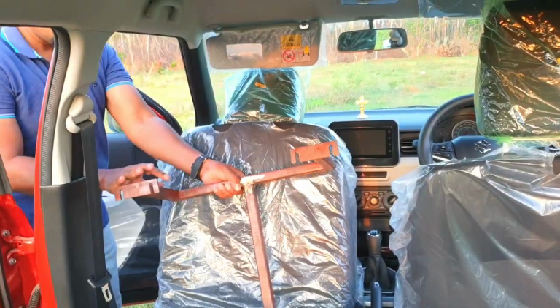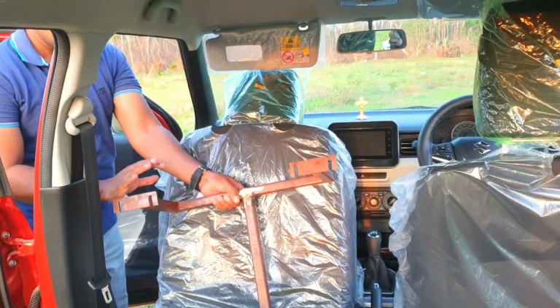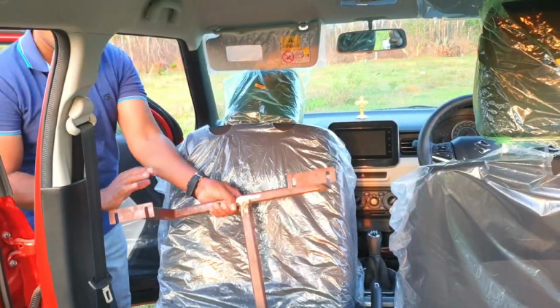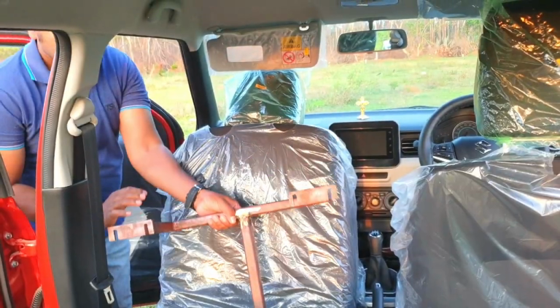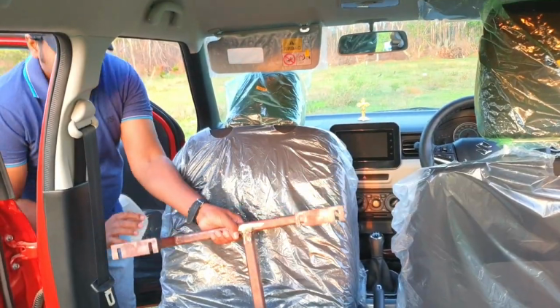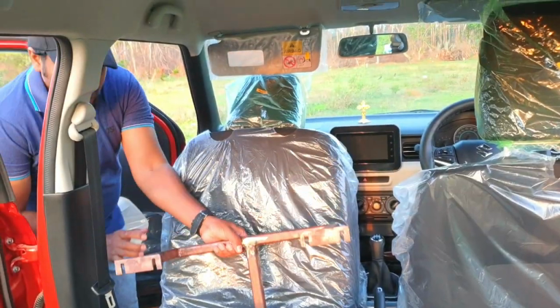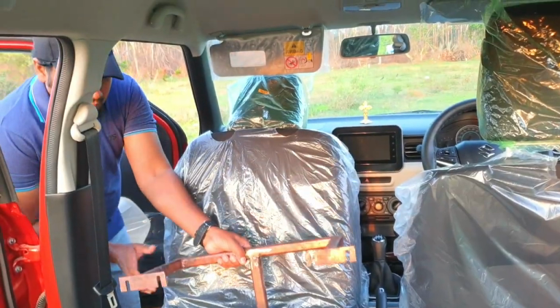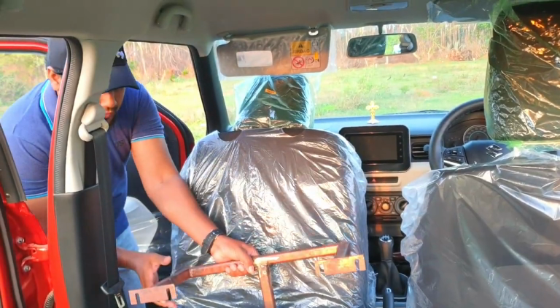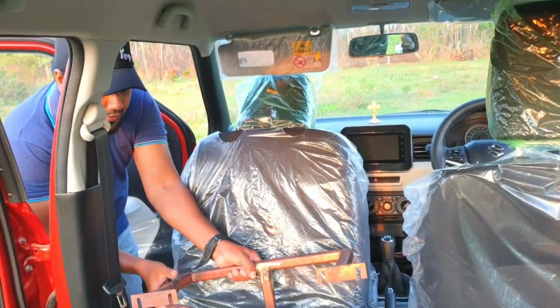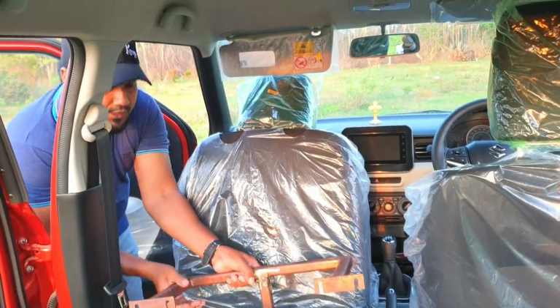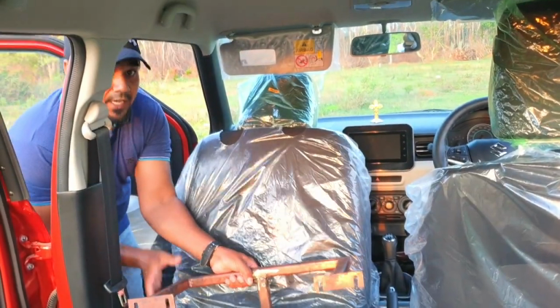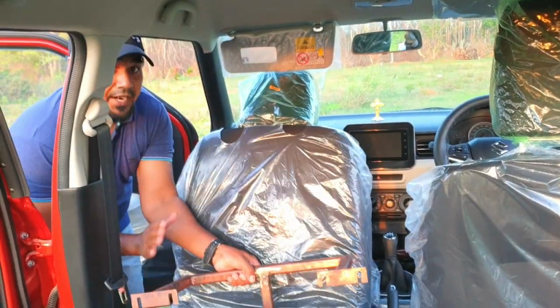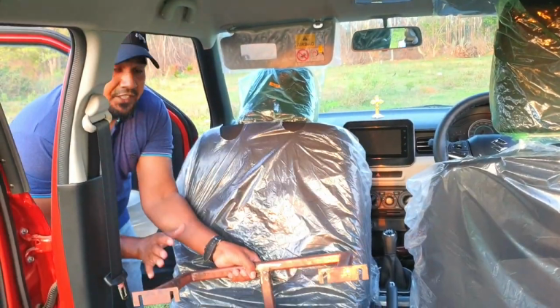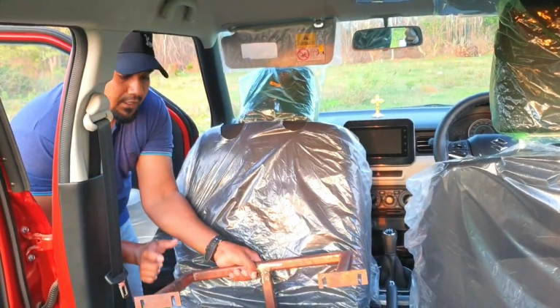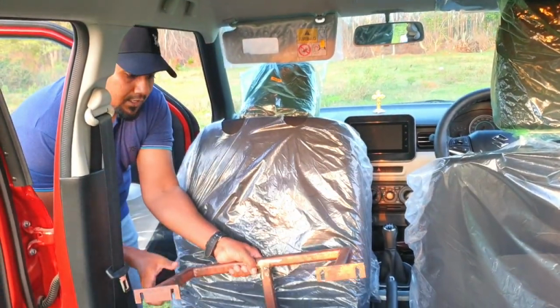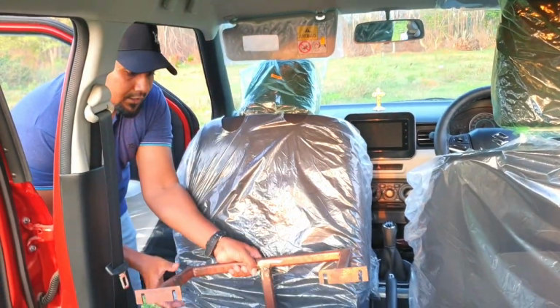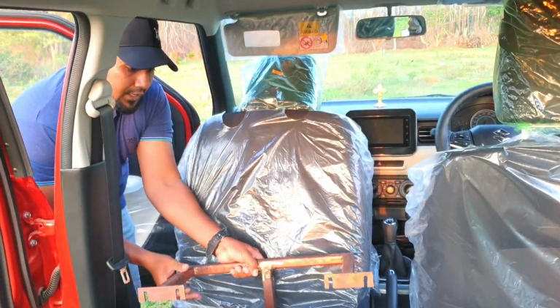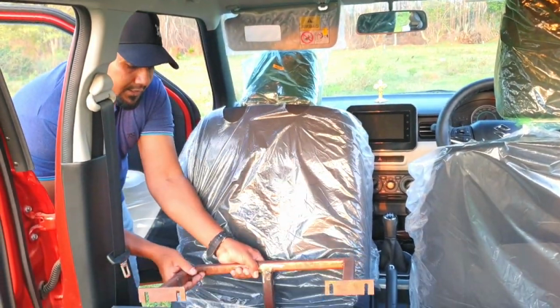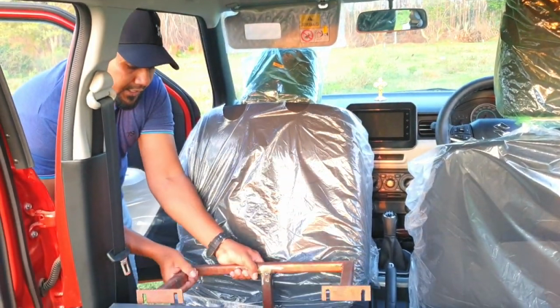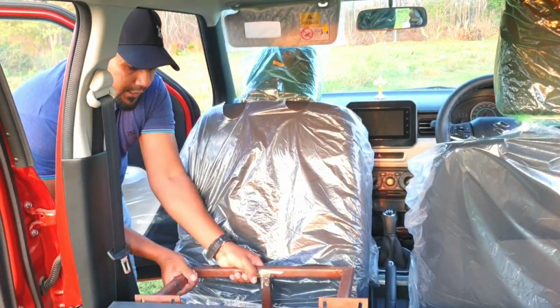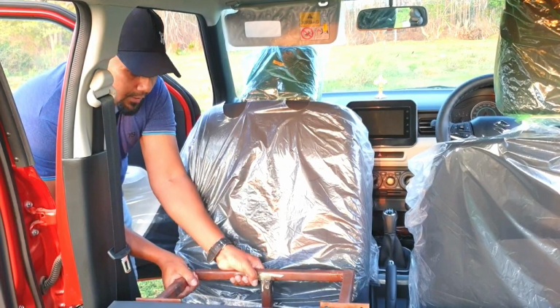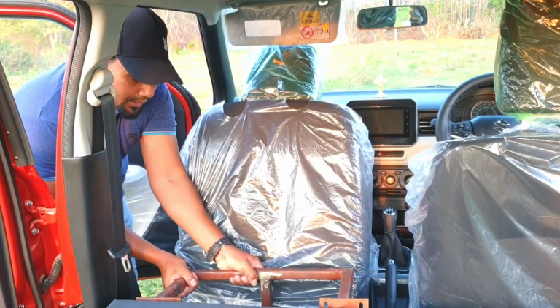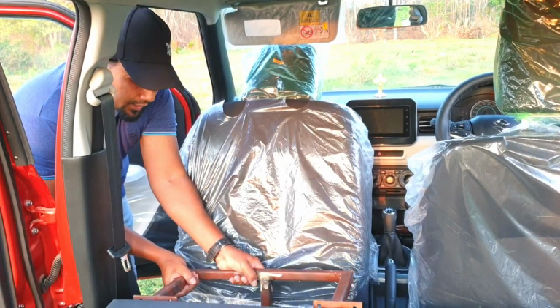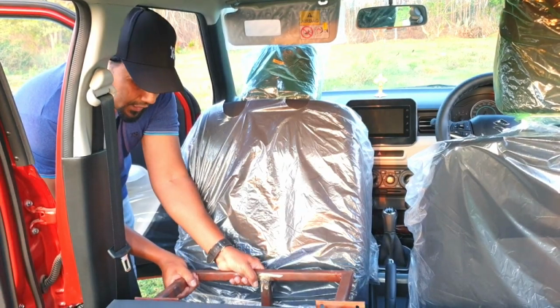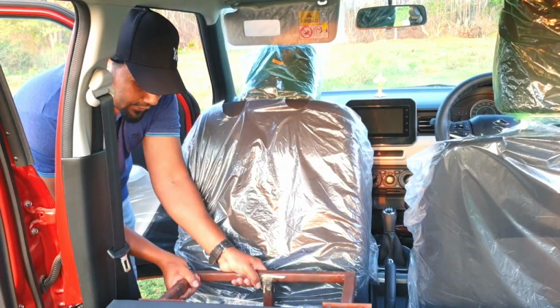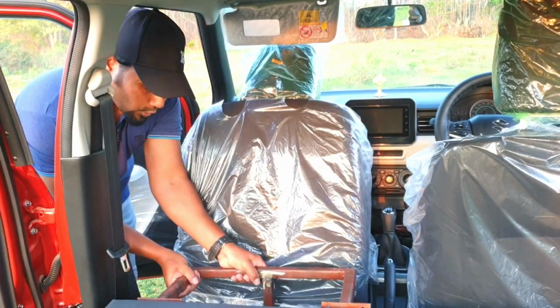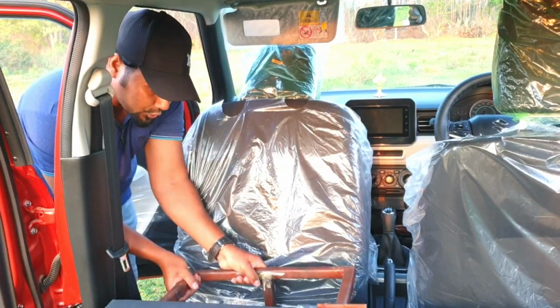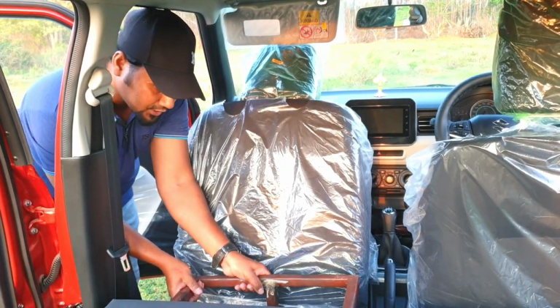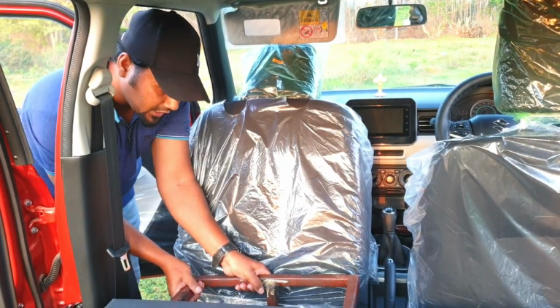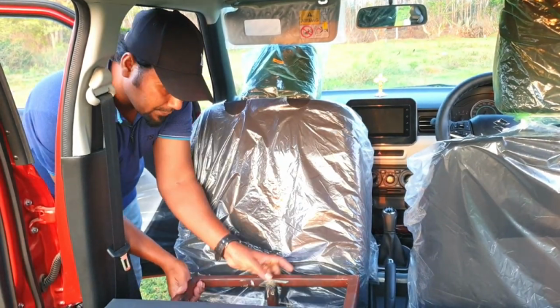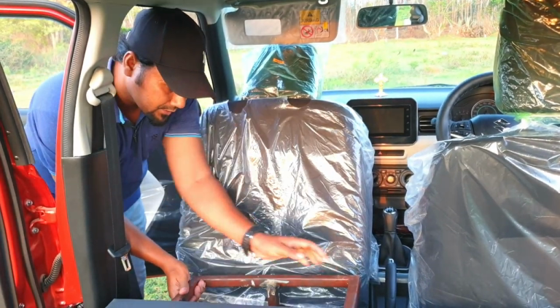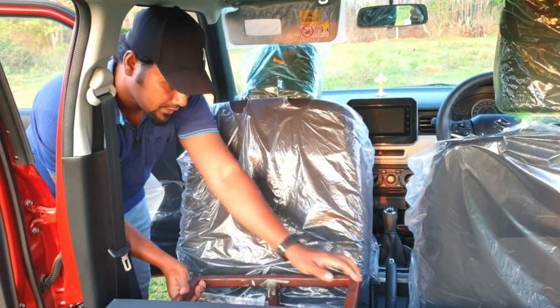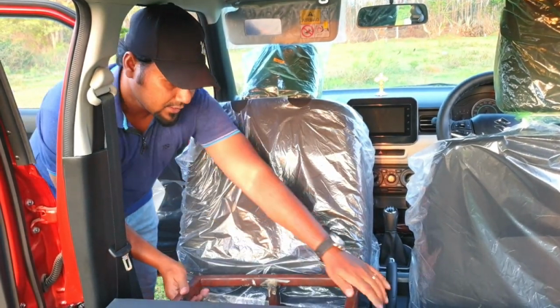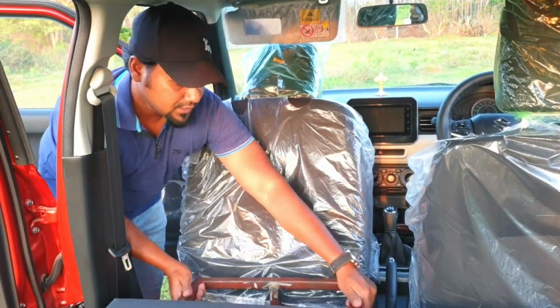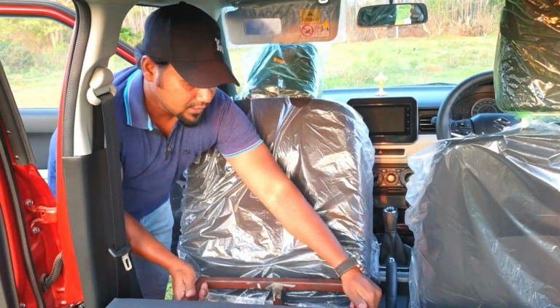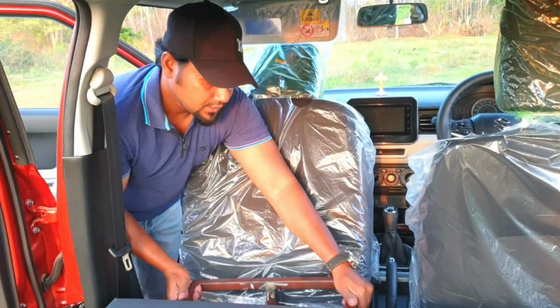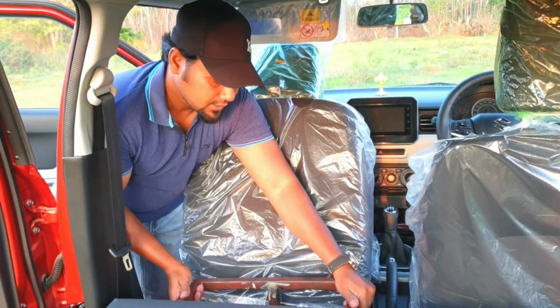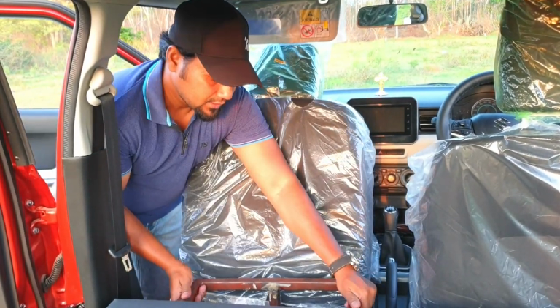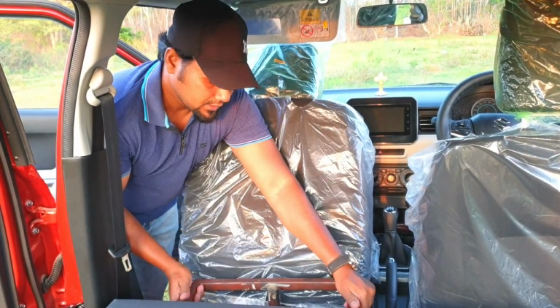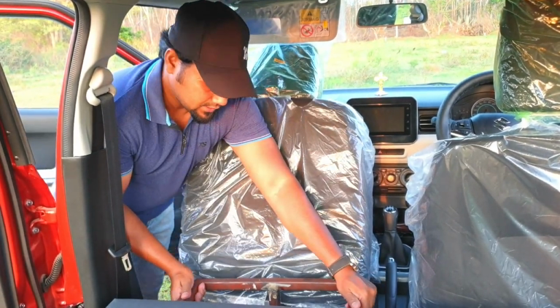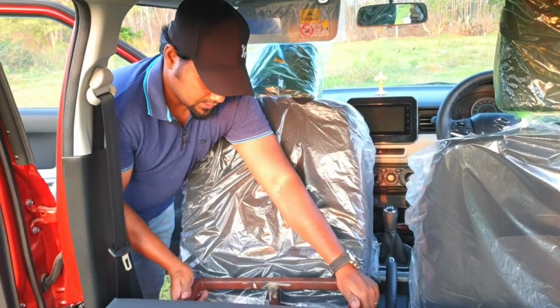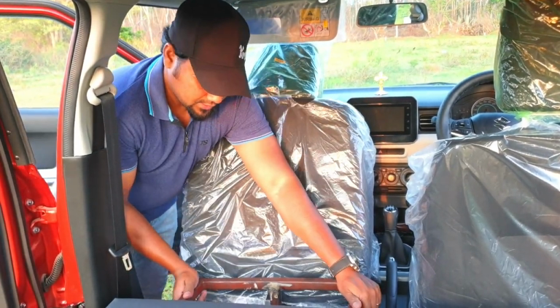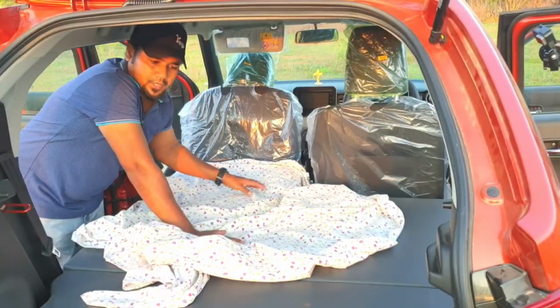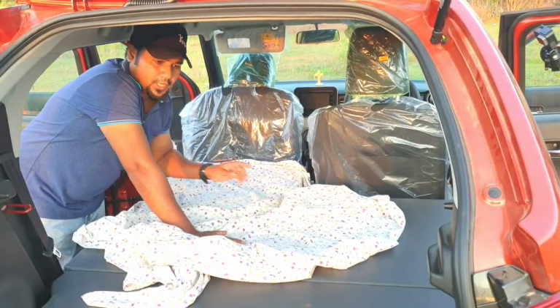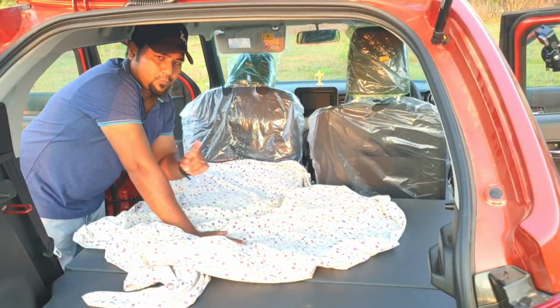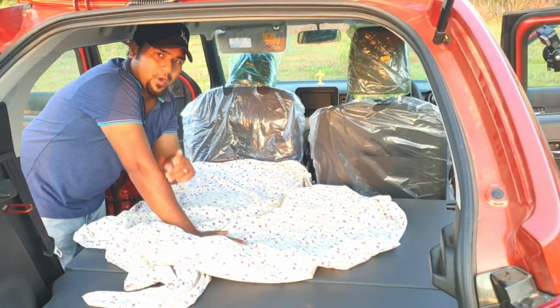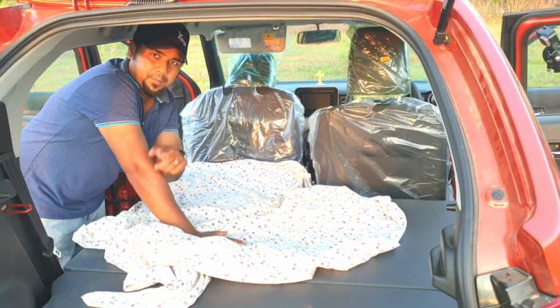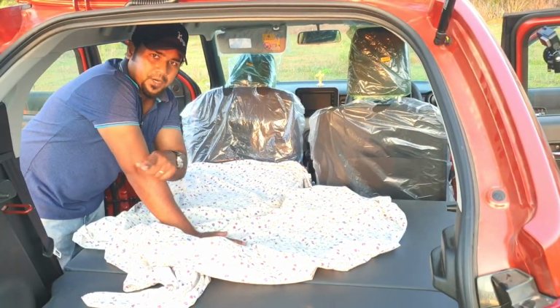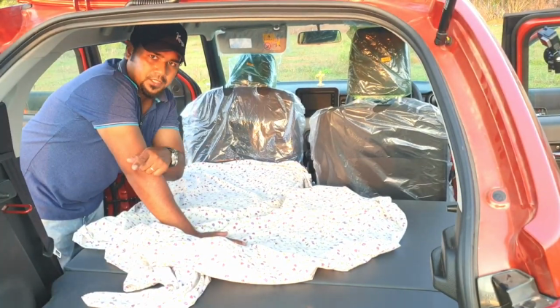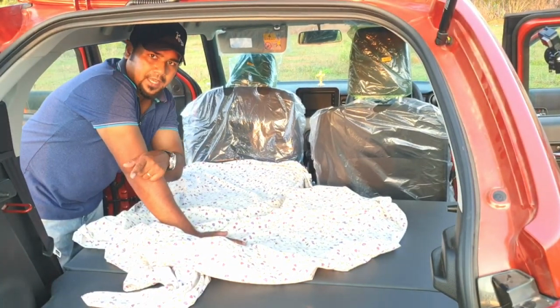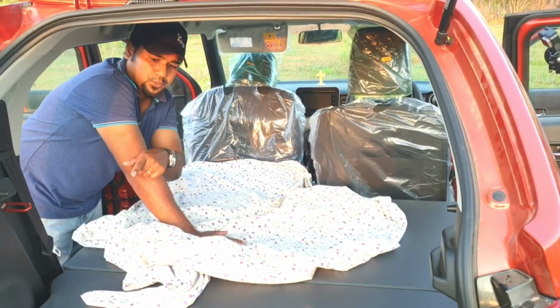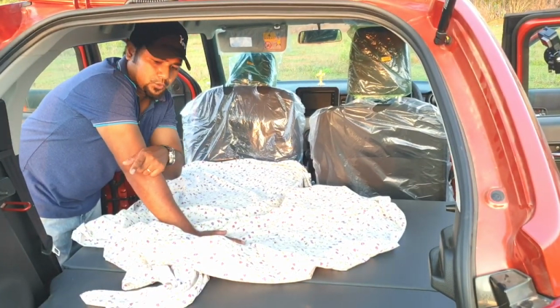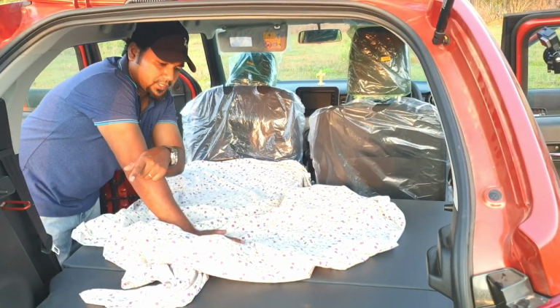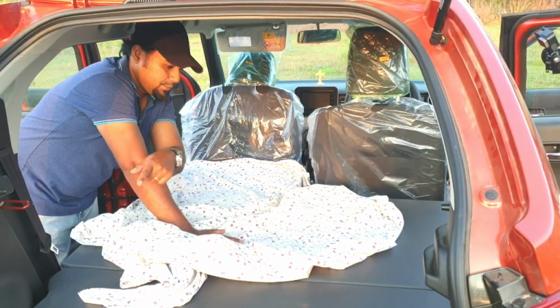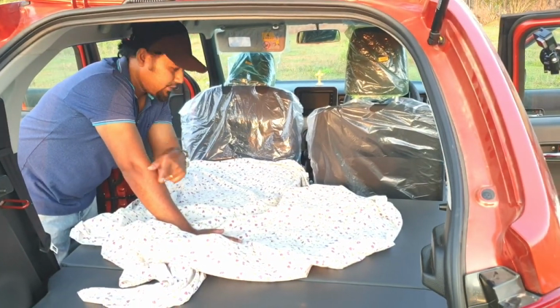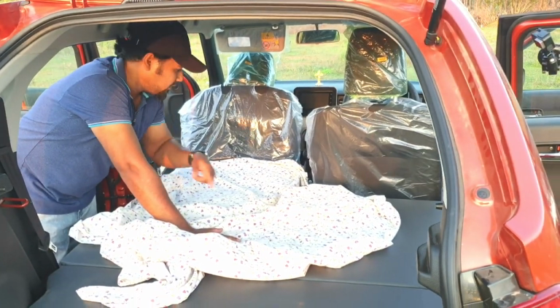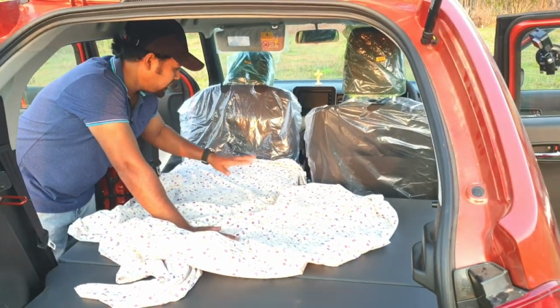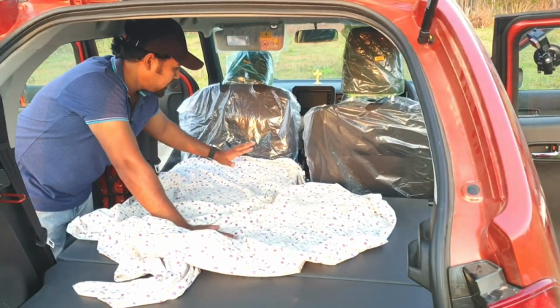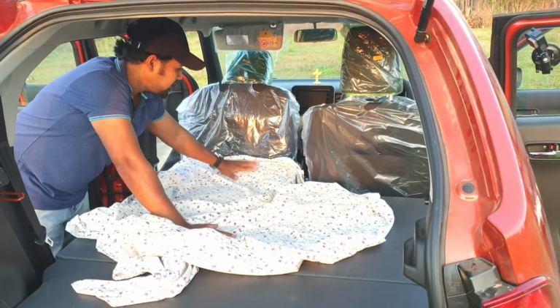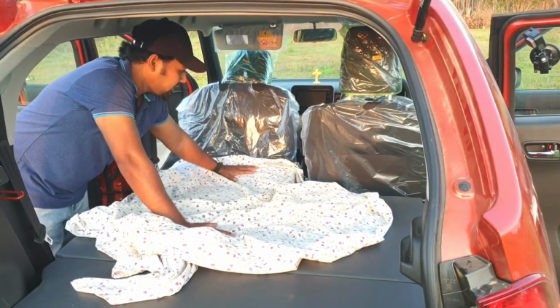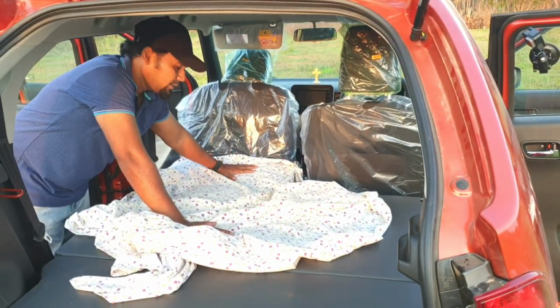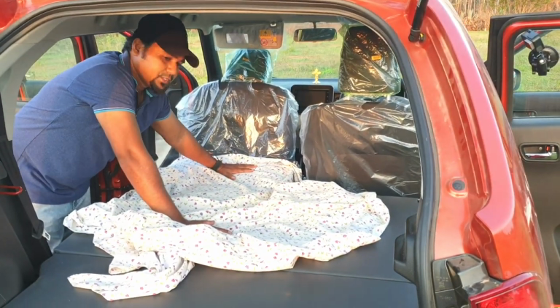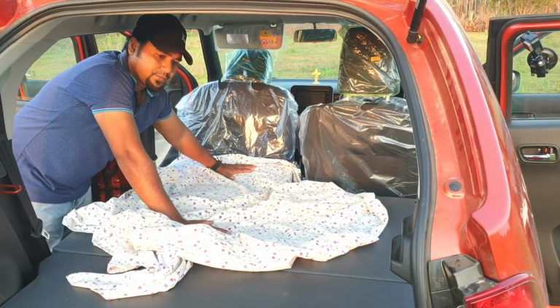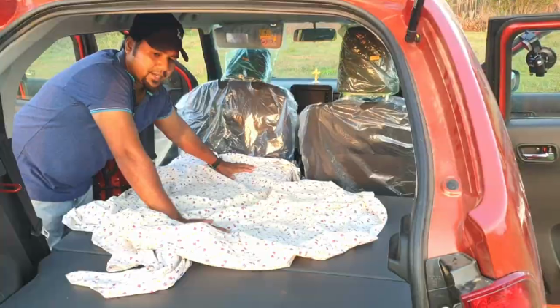I'm just going to test it — it's very strong. So this is an additional setup. If you want to sleep and one person has to sleep, then this setup is fine.